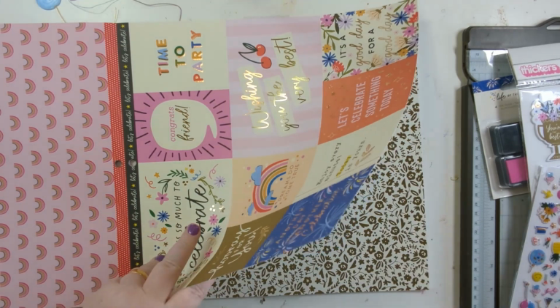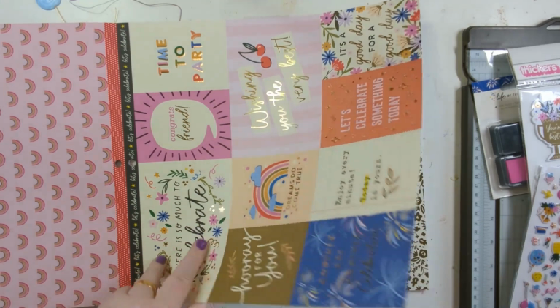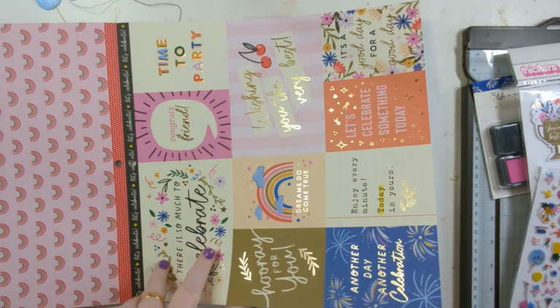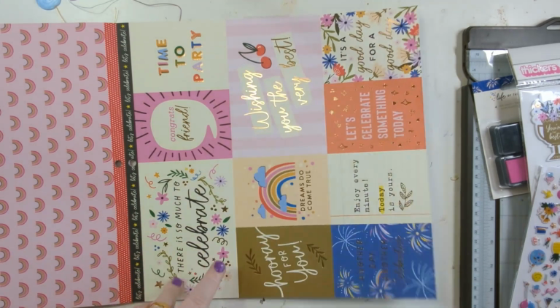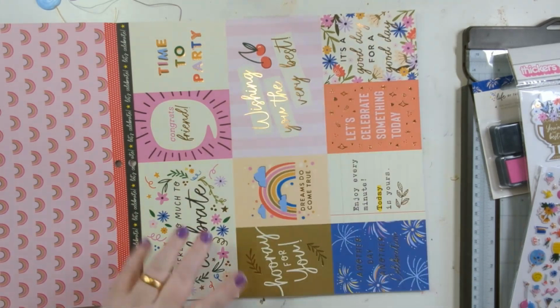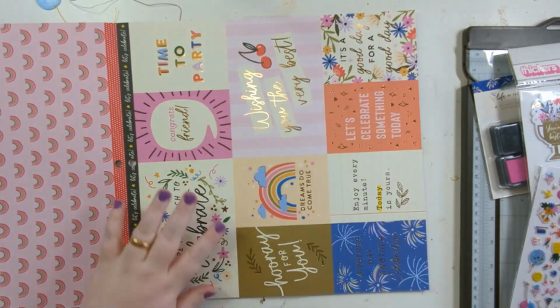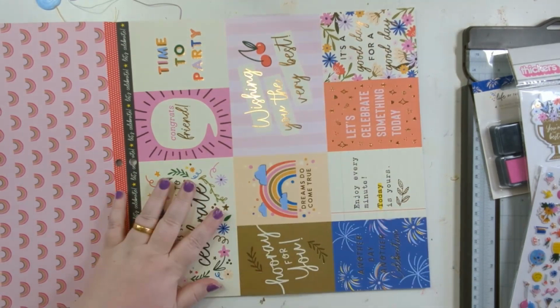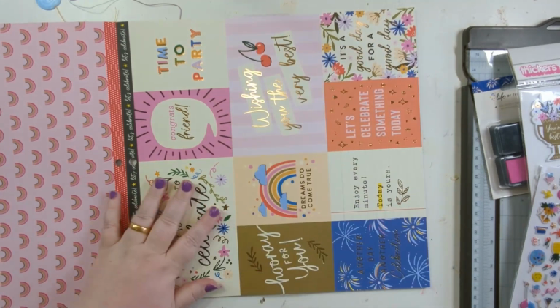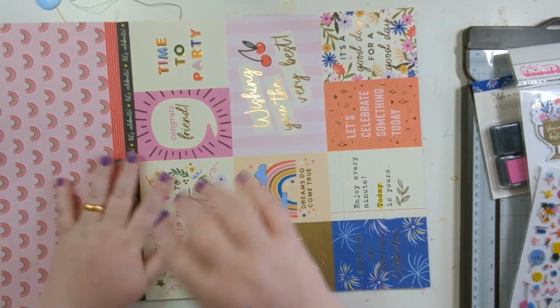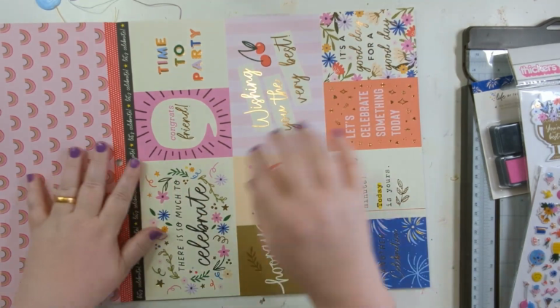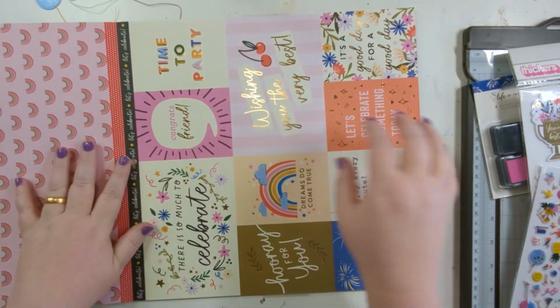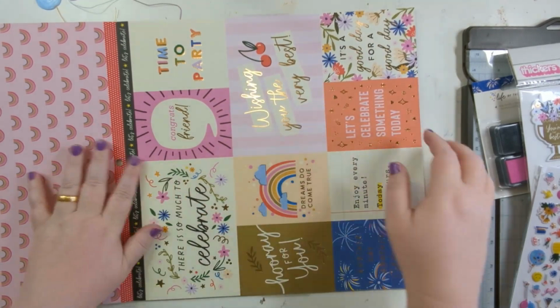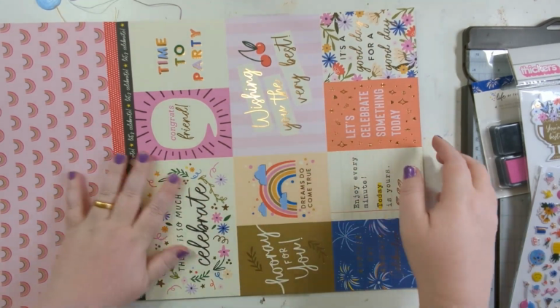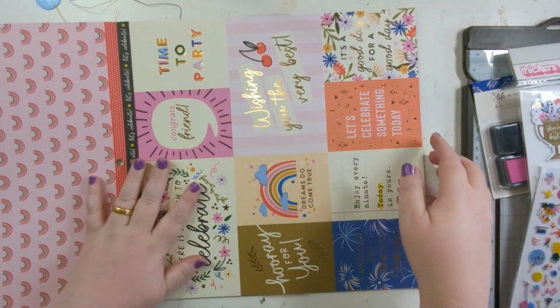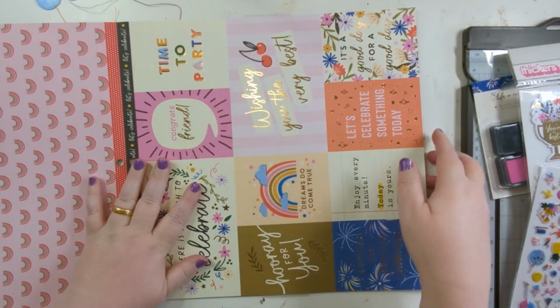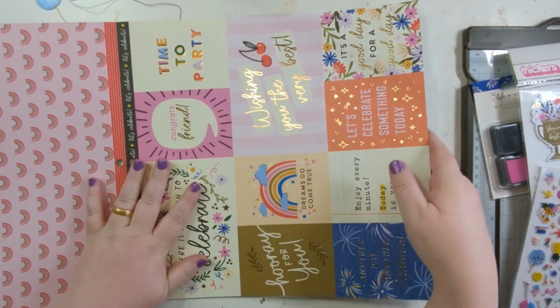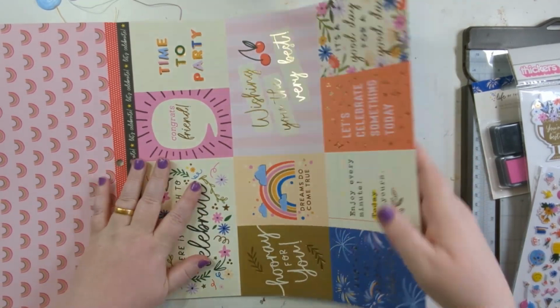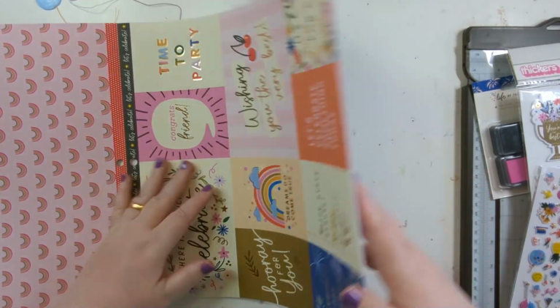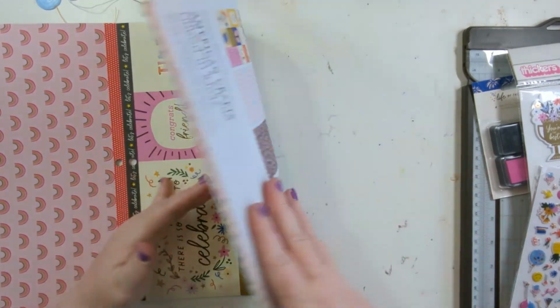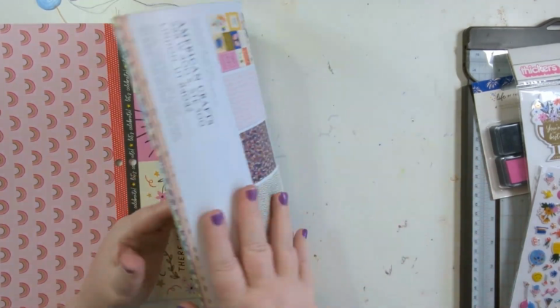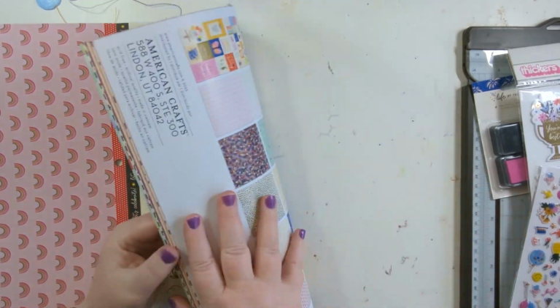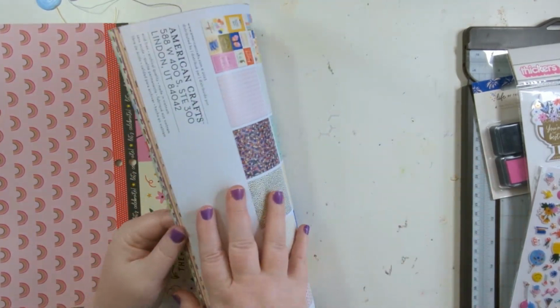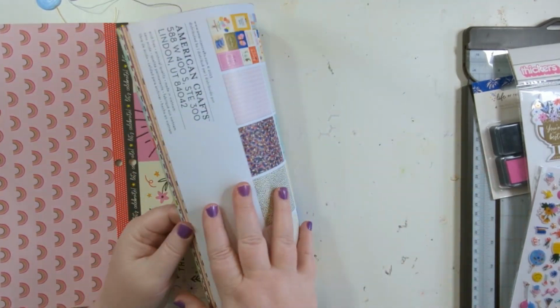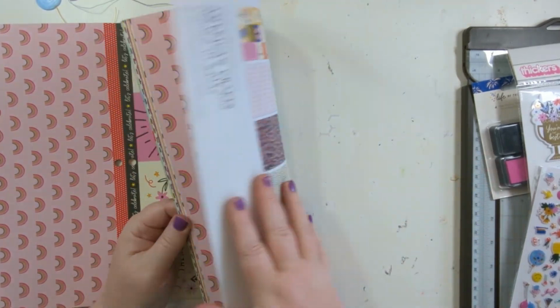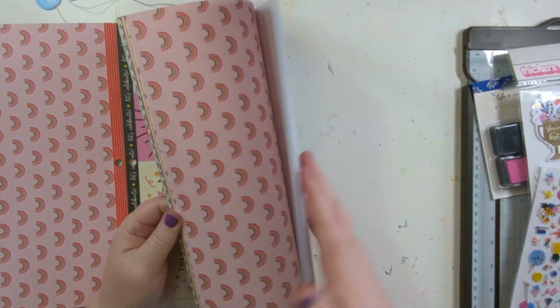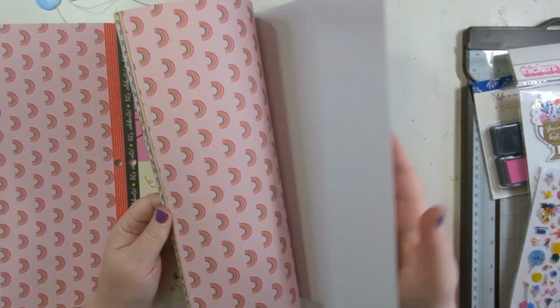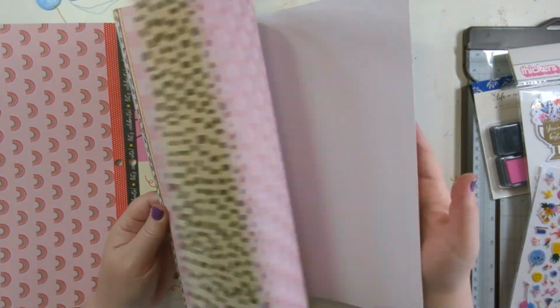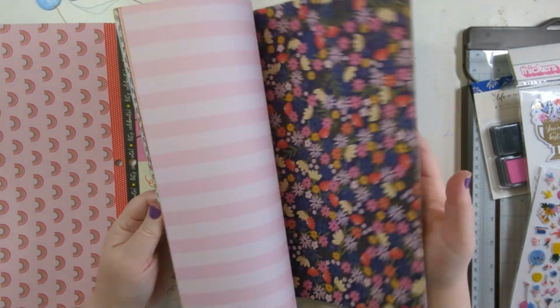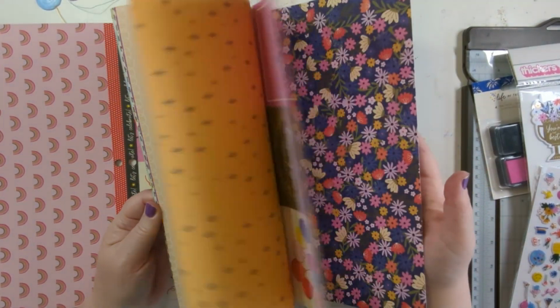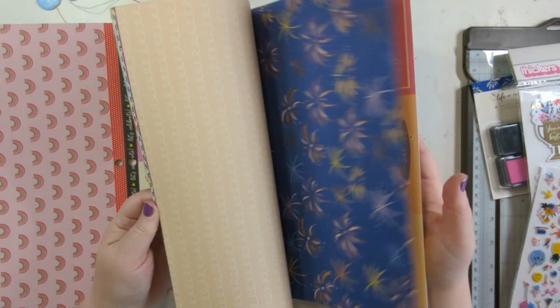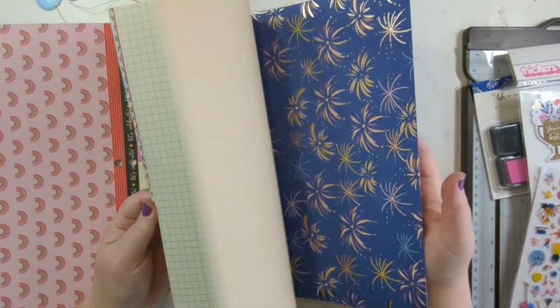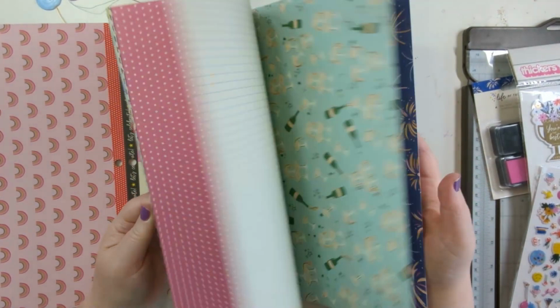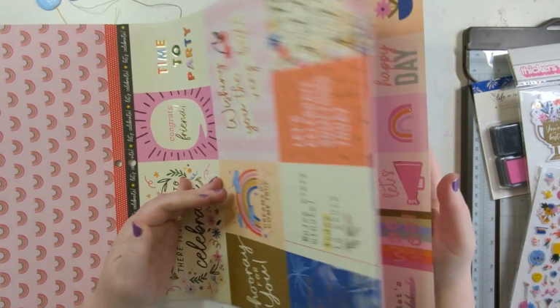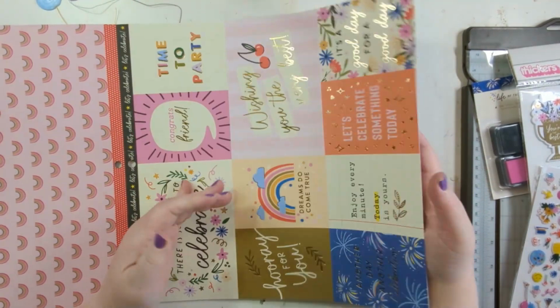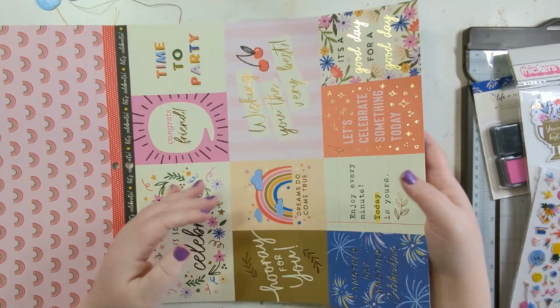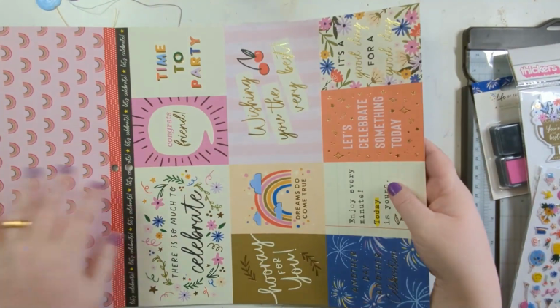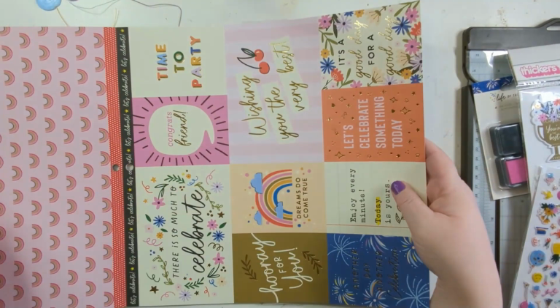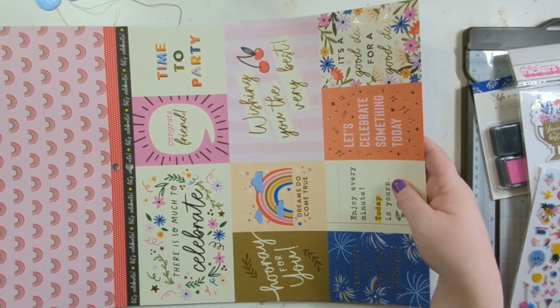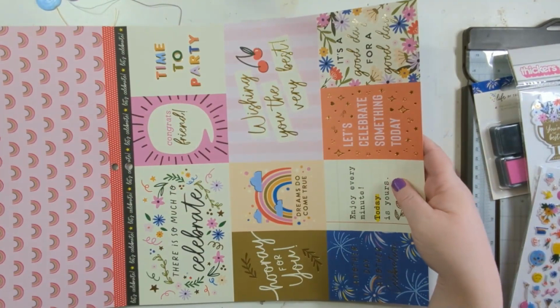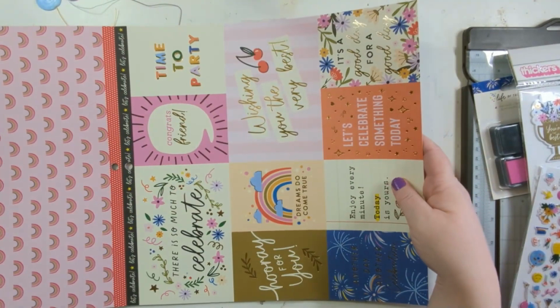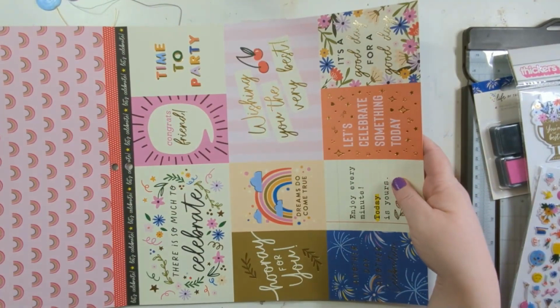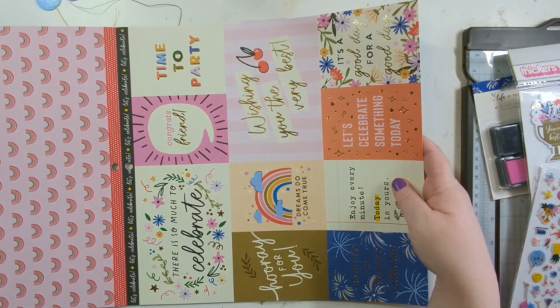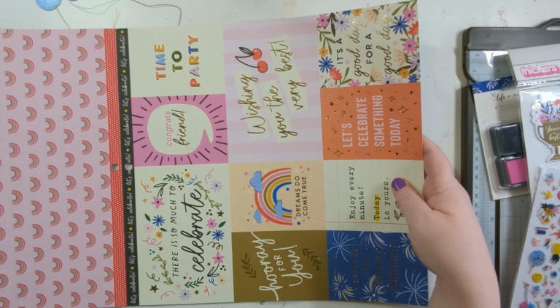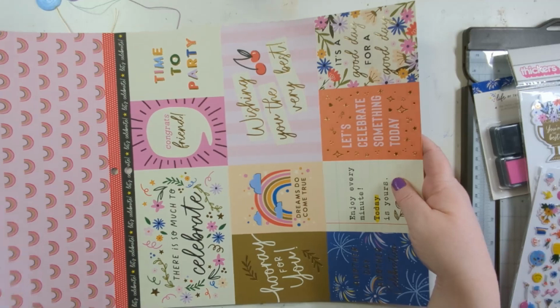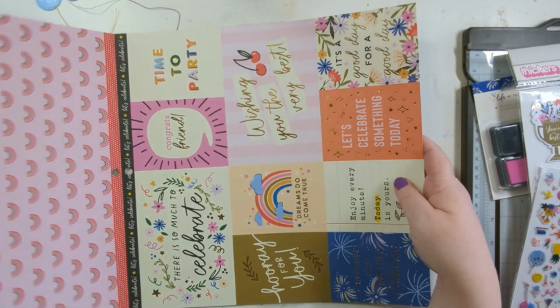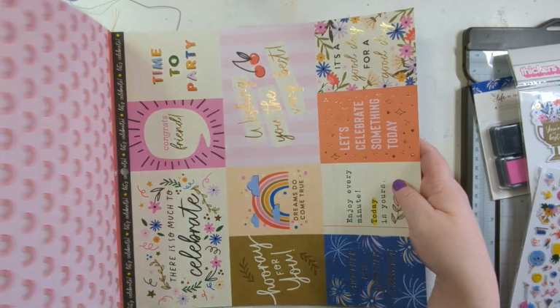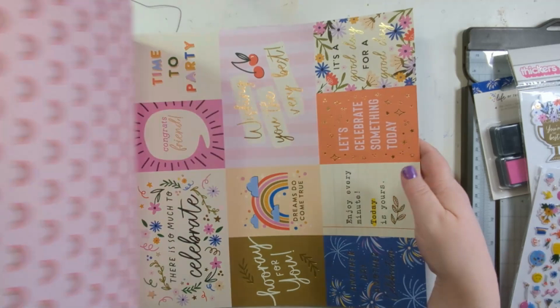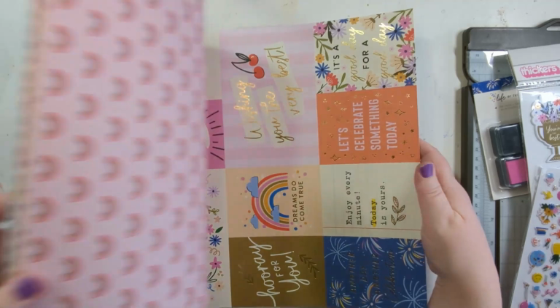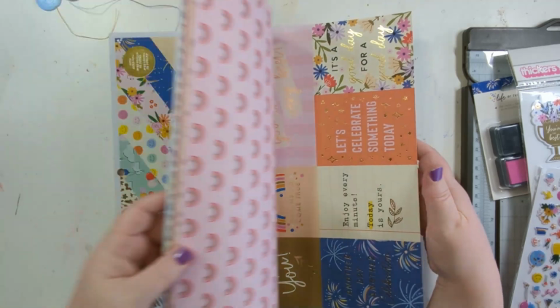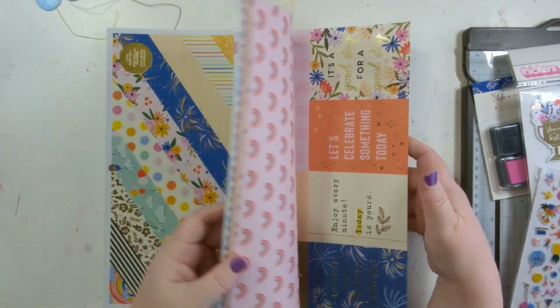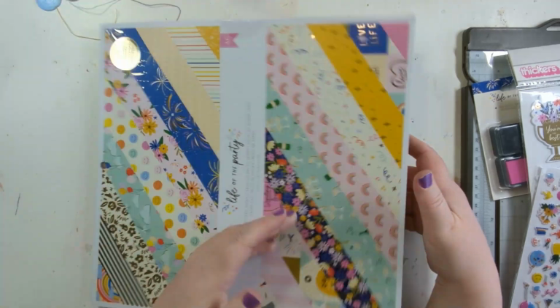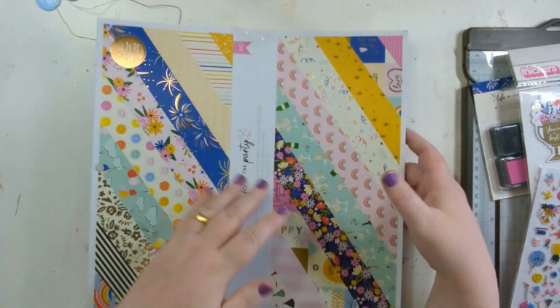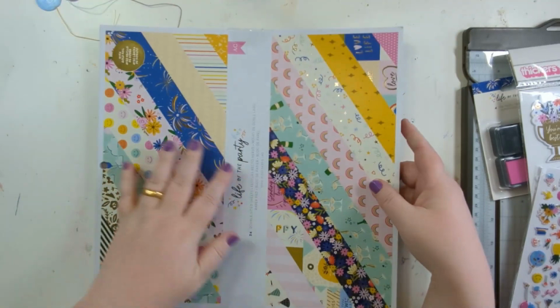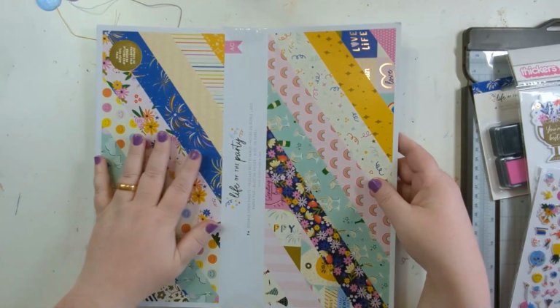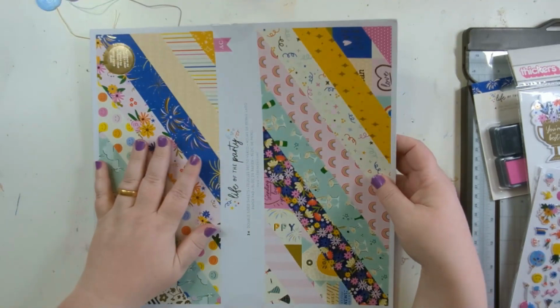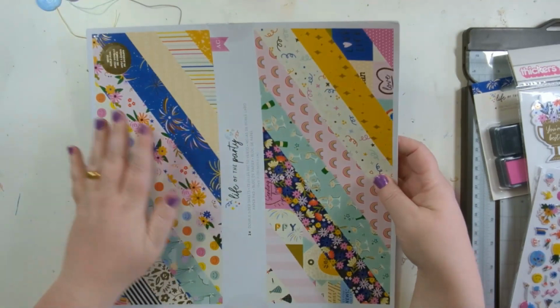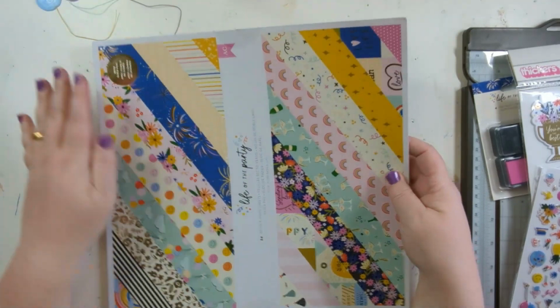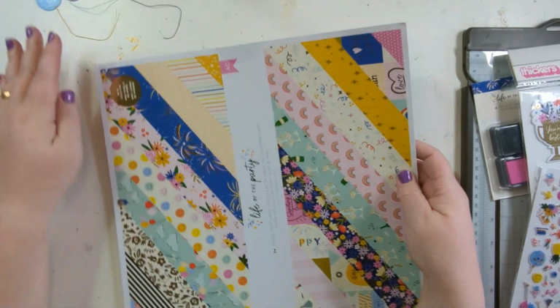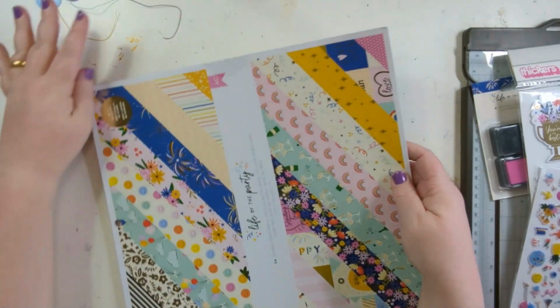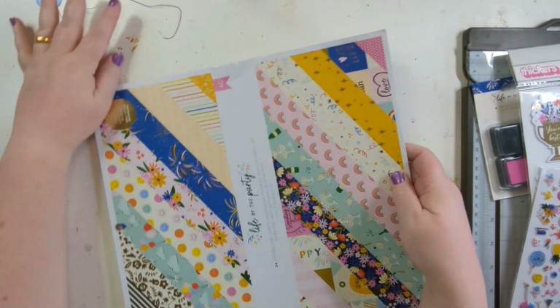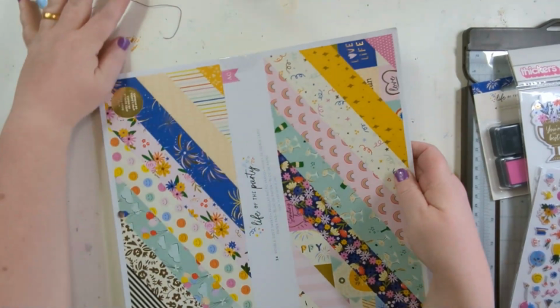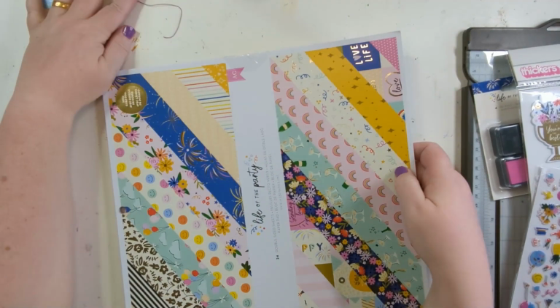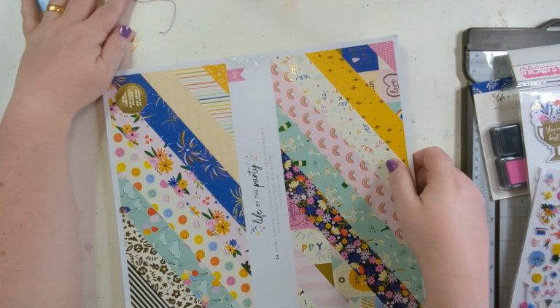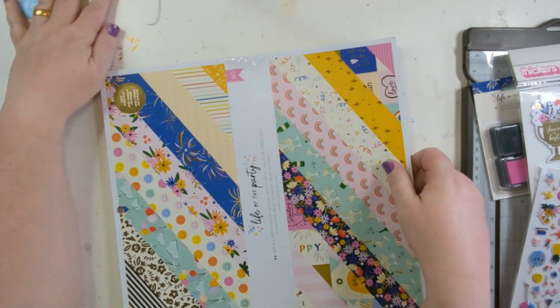And then we're back to the beginning — so it's two sheets of each in there. So loving that!